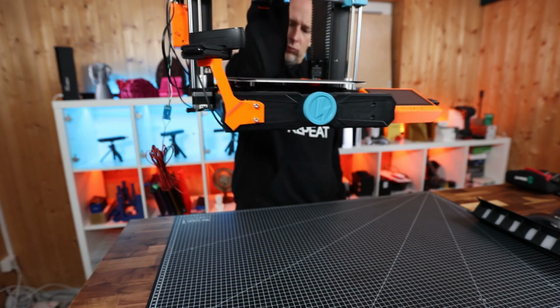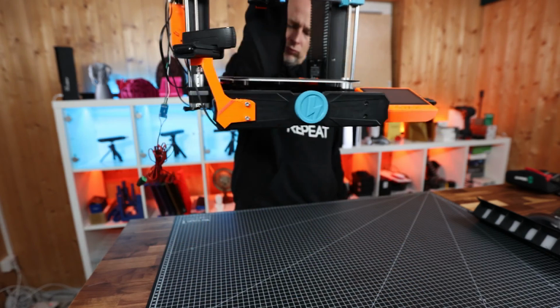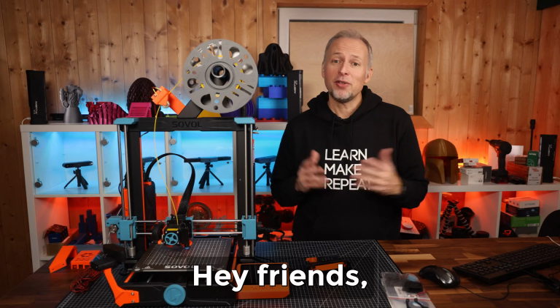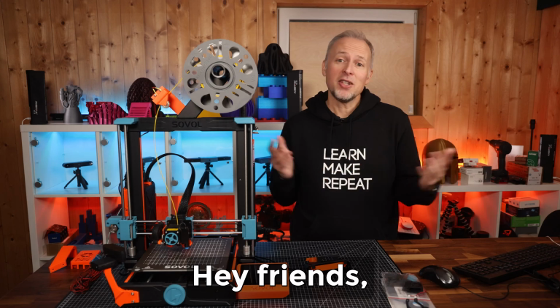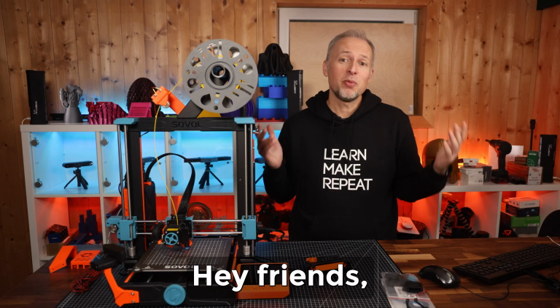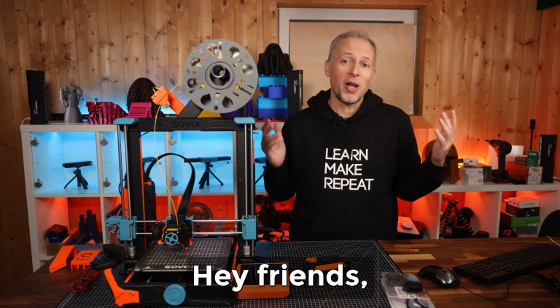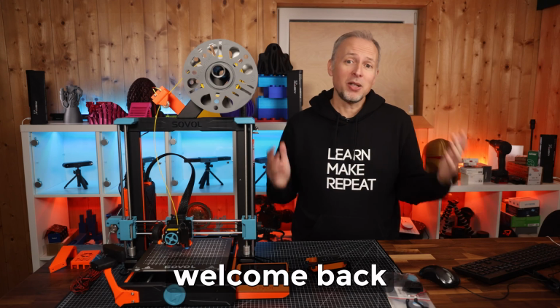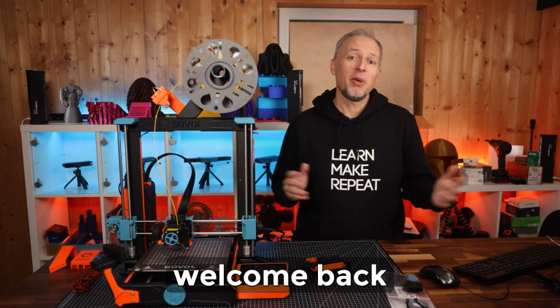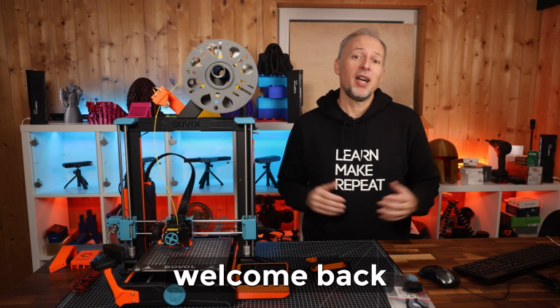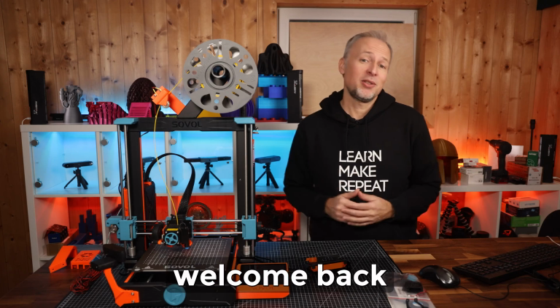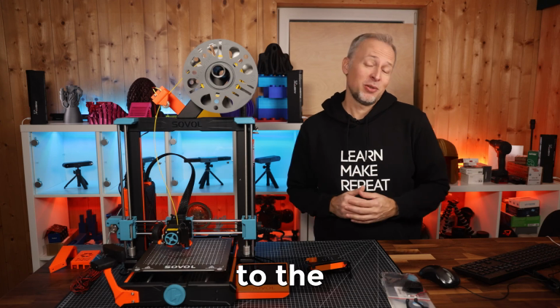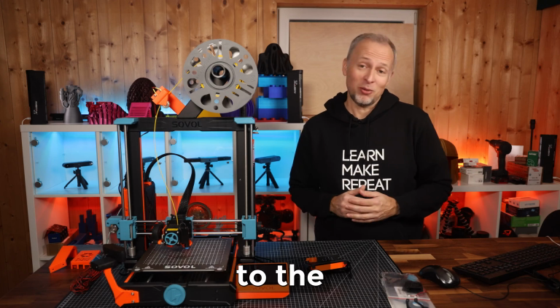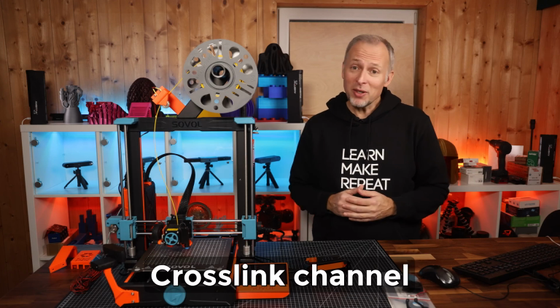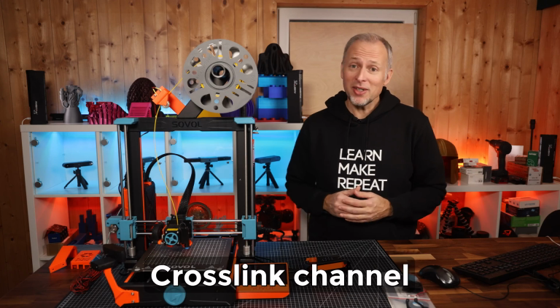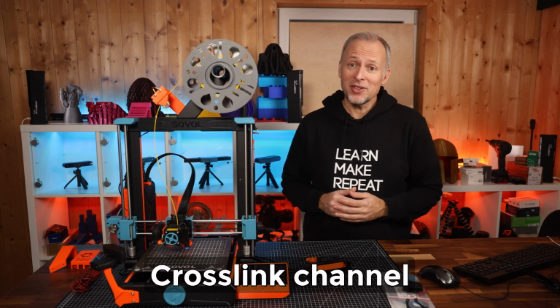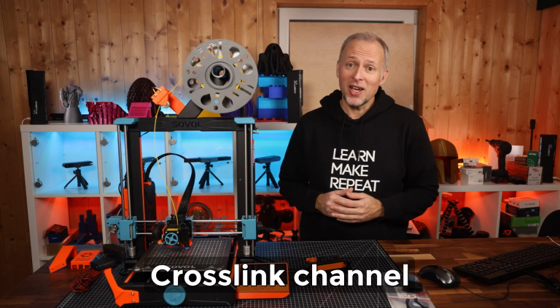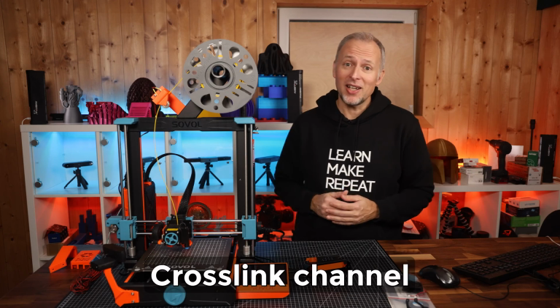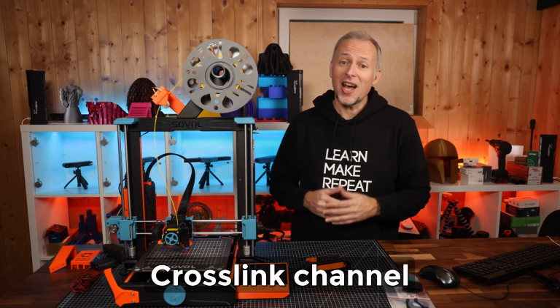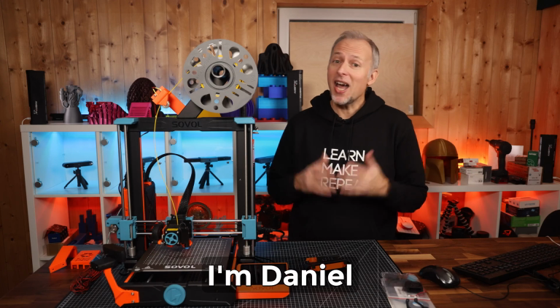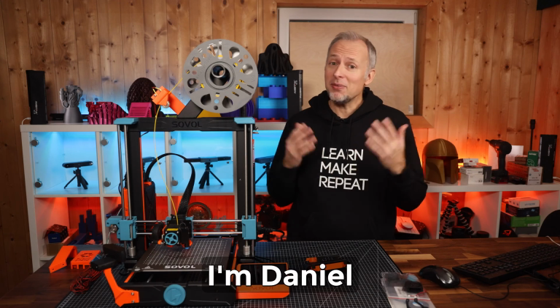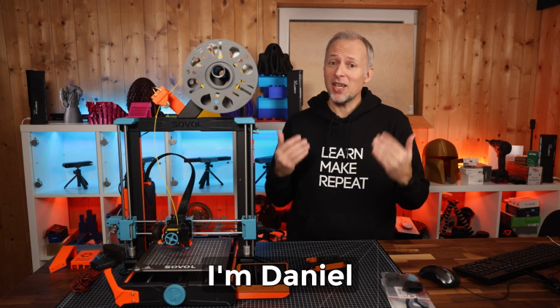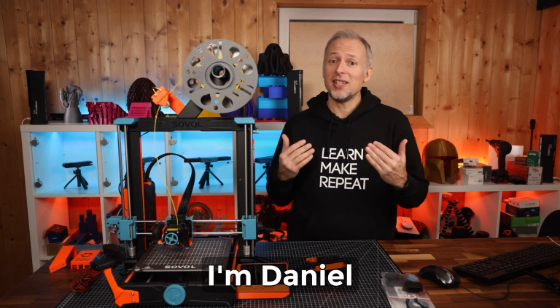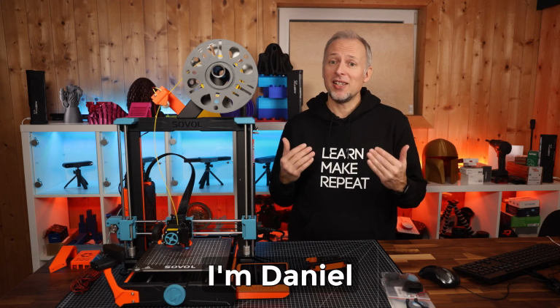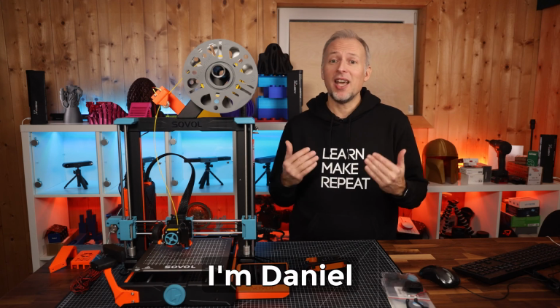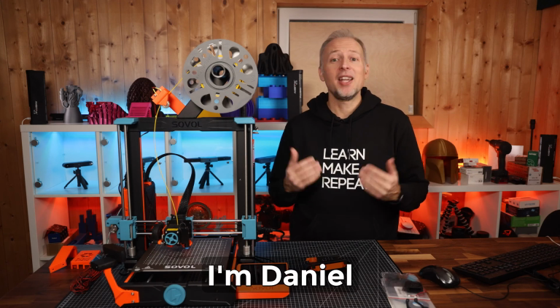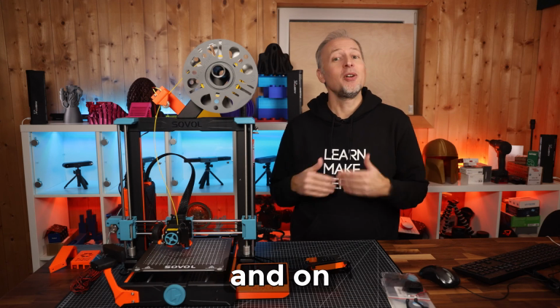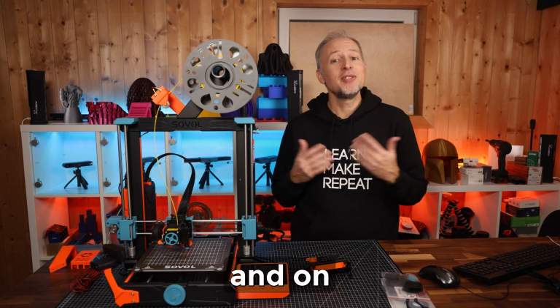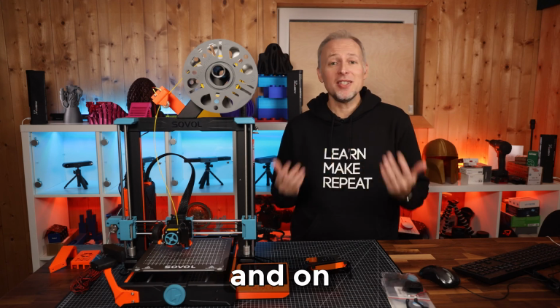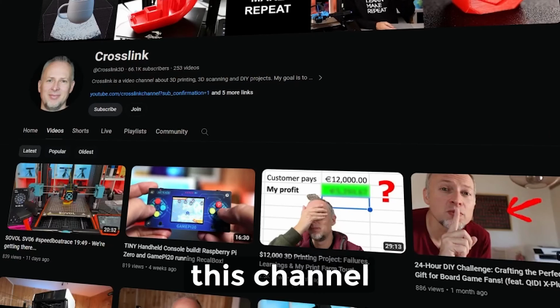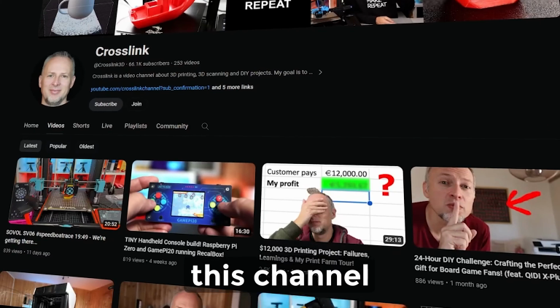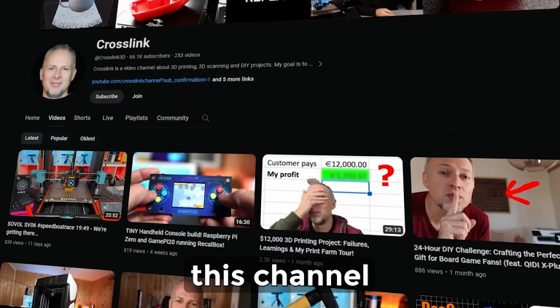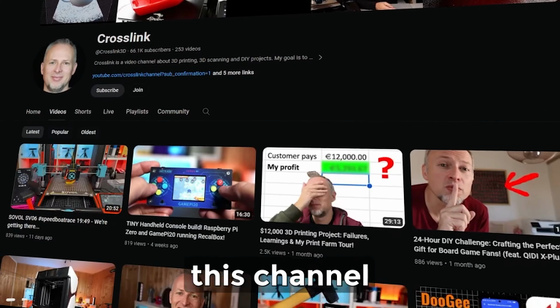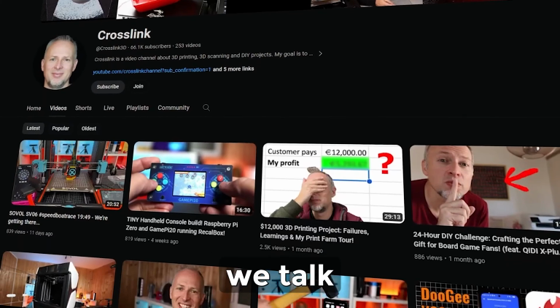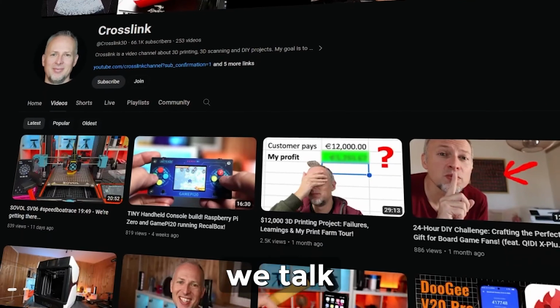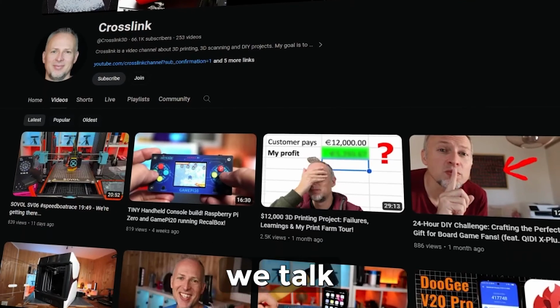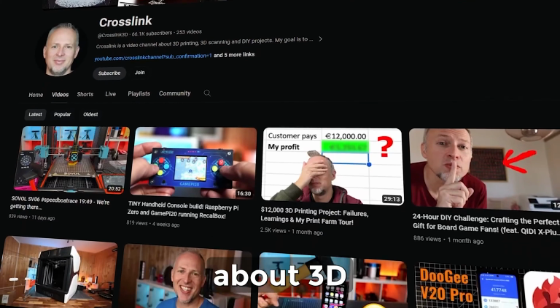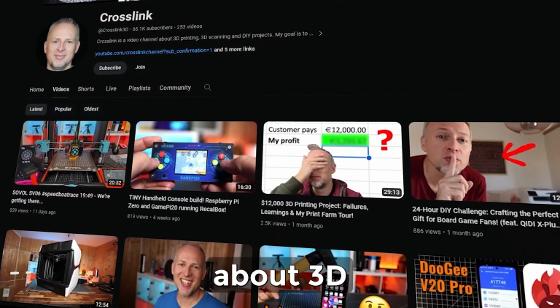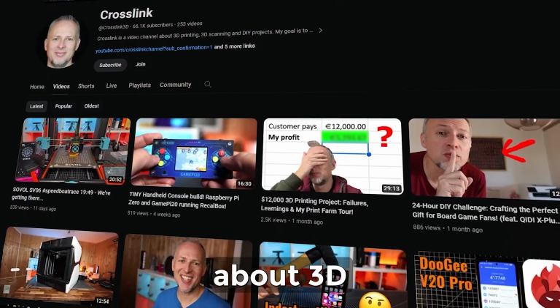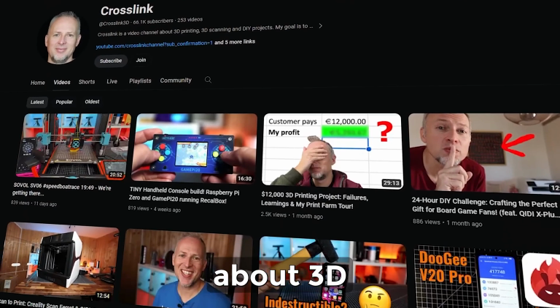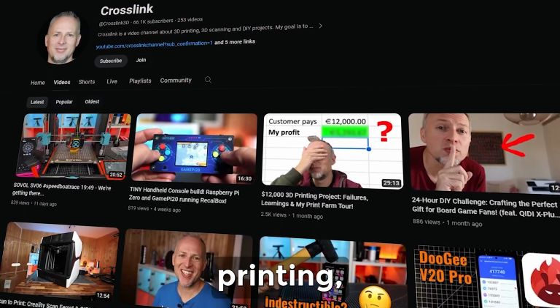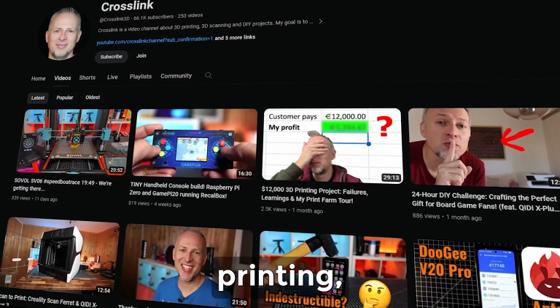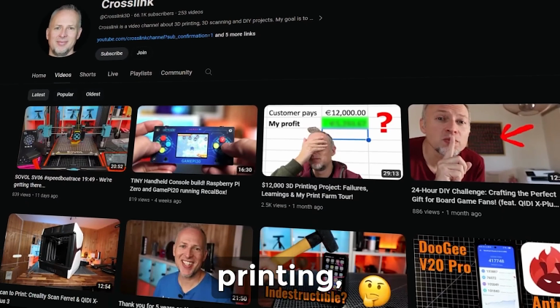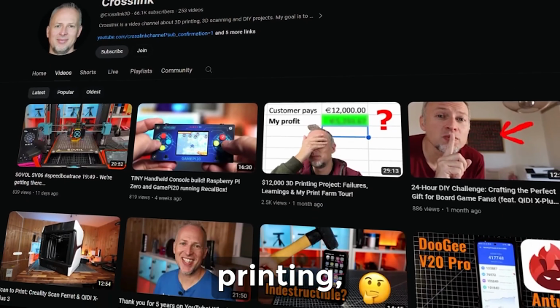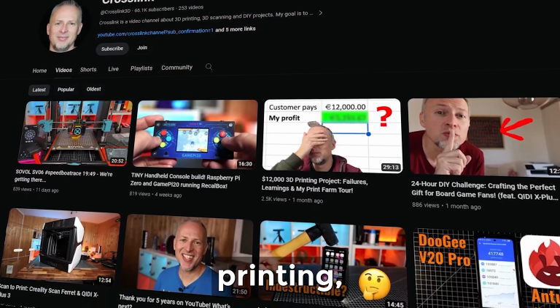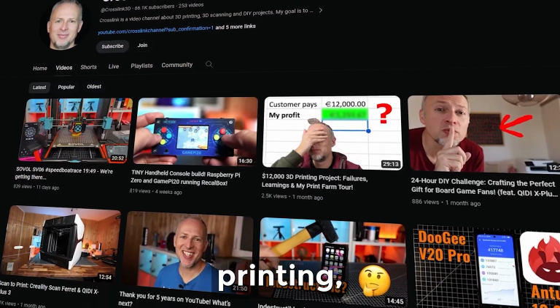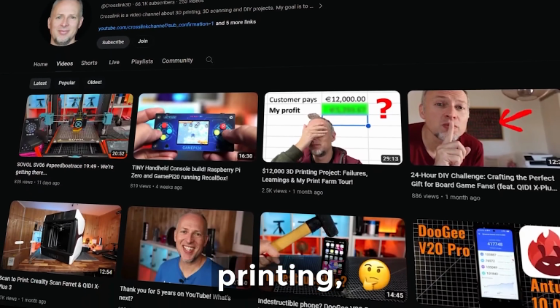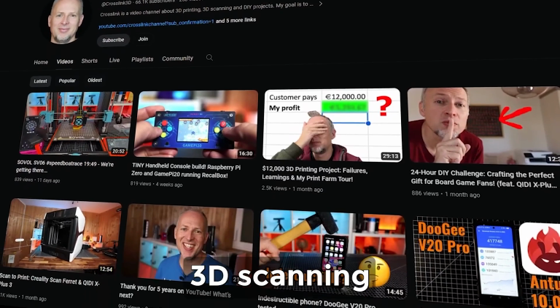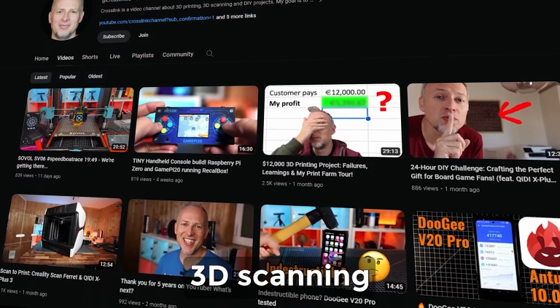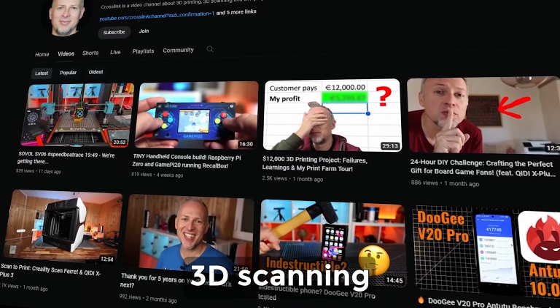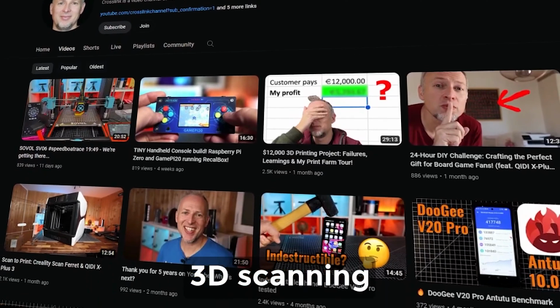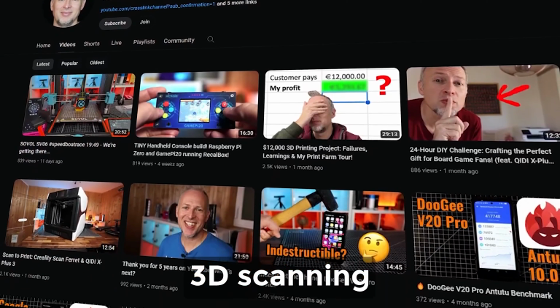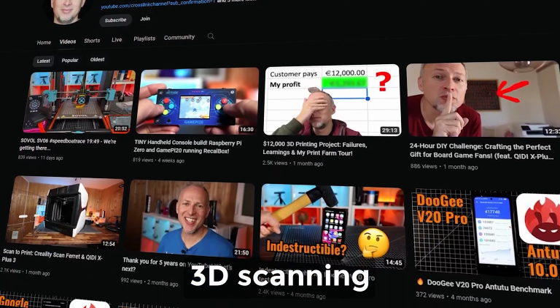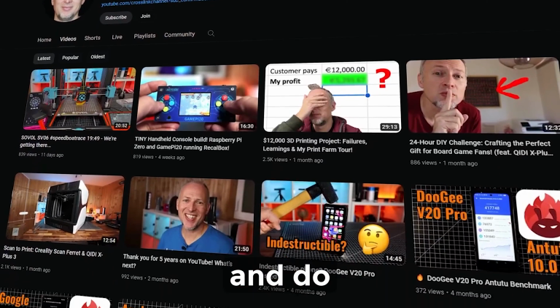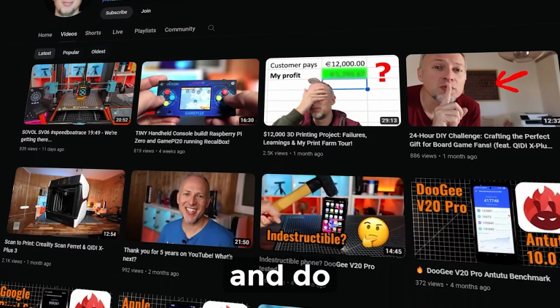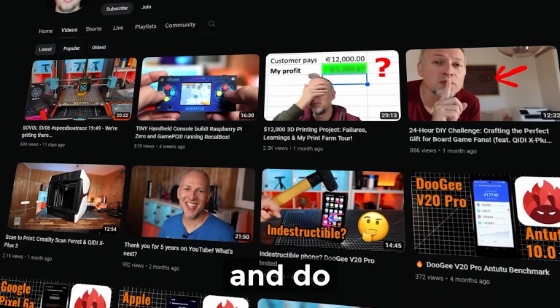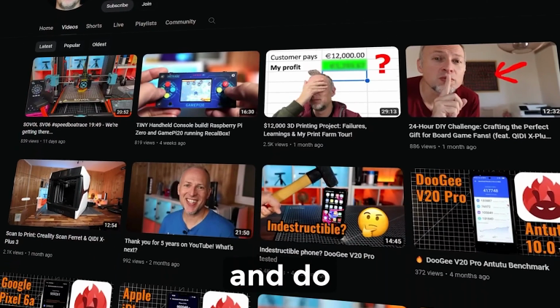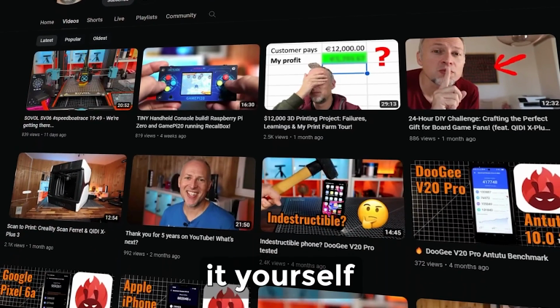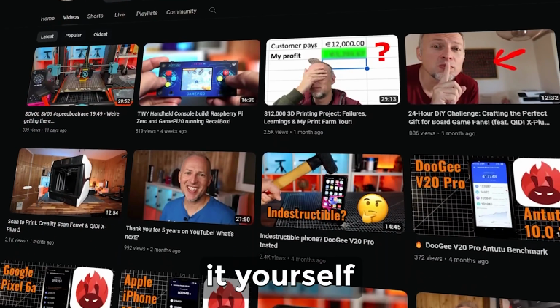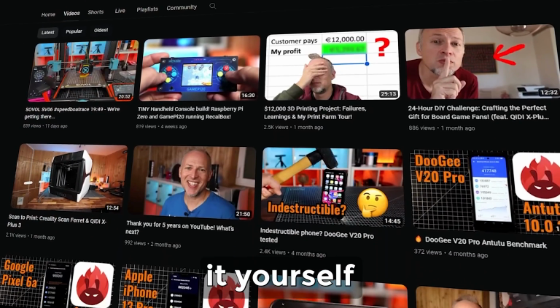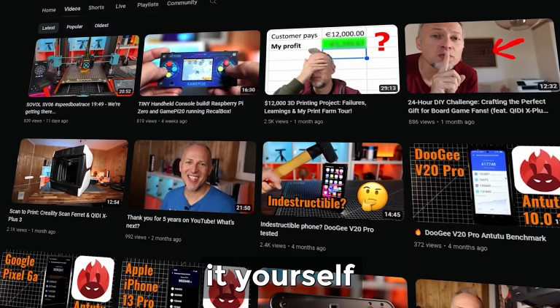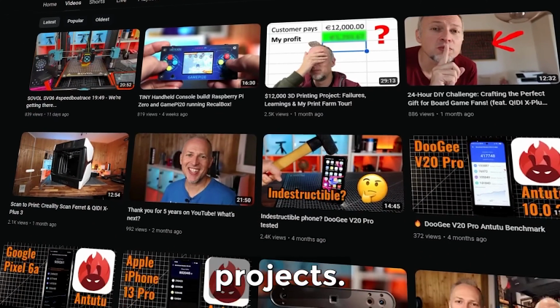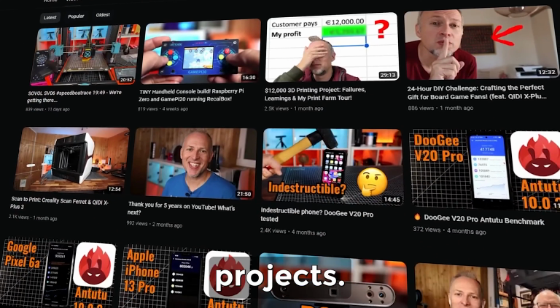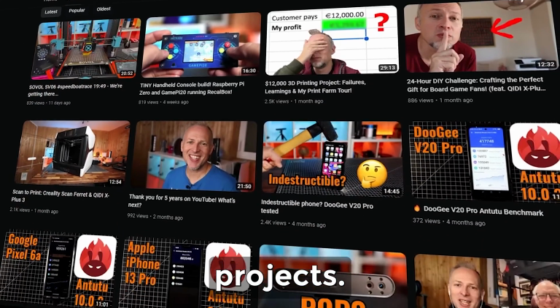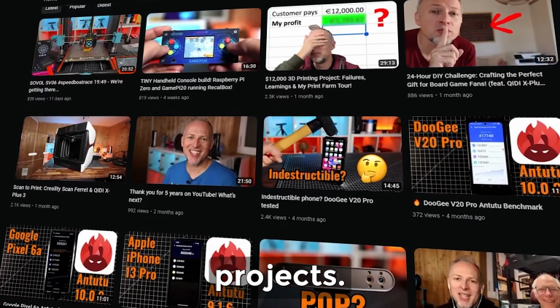Hey friends, welcome back to the Crosslink channel. I'm Daniel and on this channel we talk about 3D printing, 3D scanning and DIY projects.